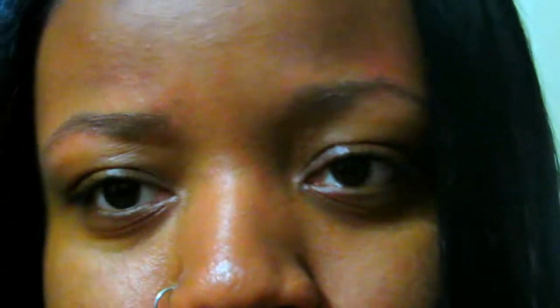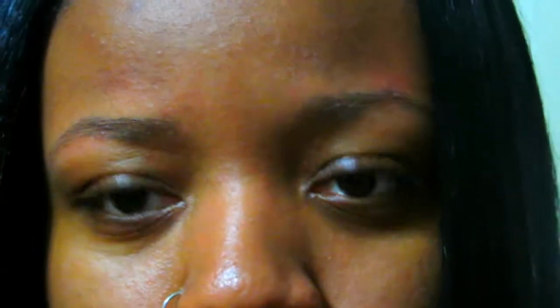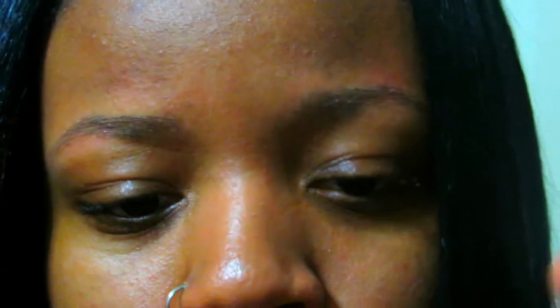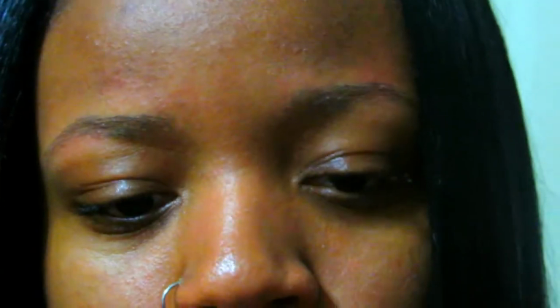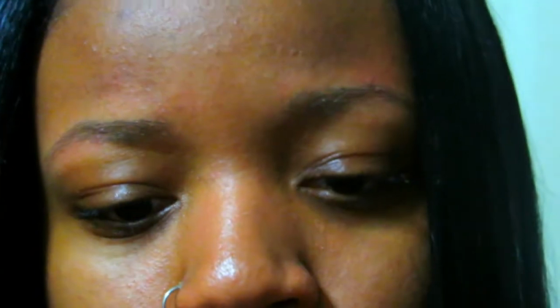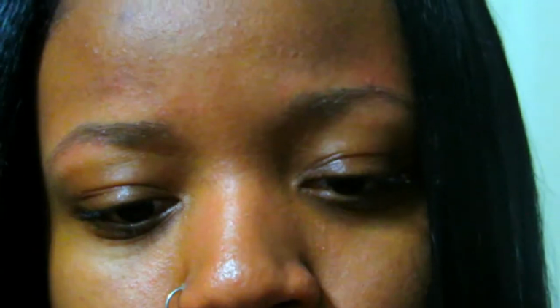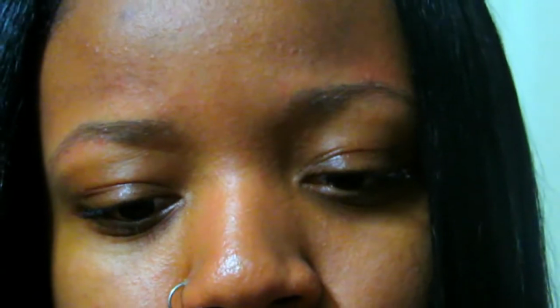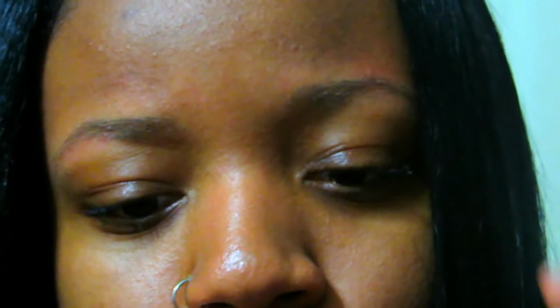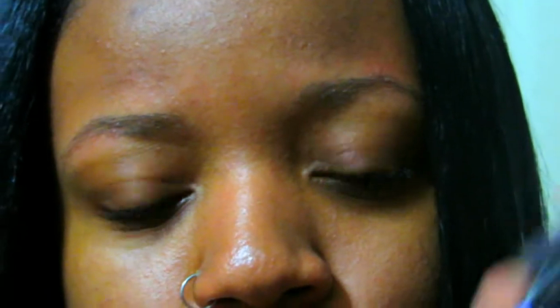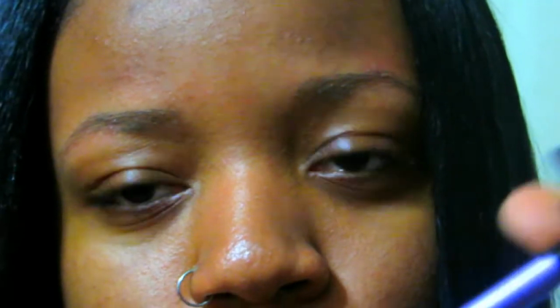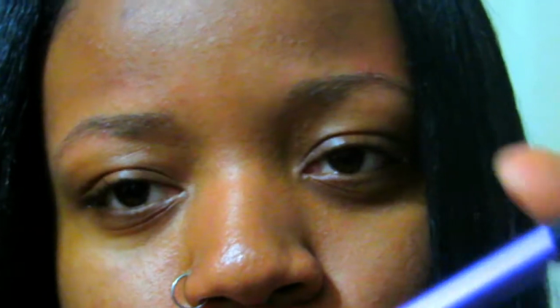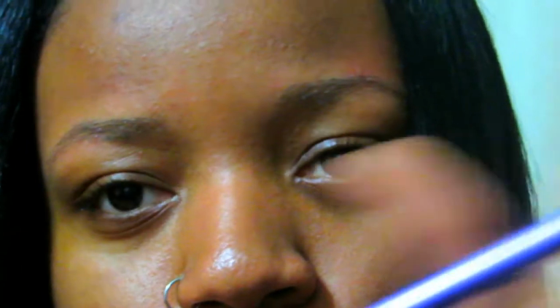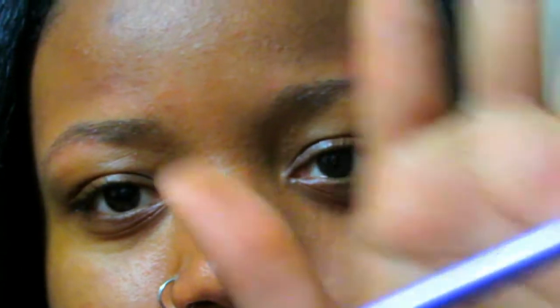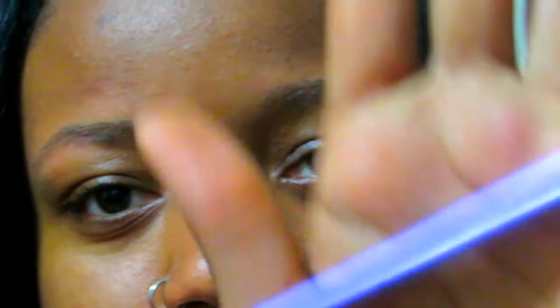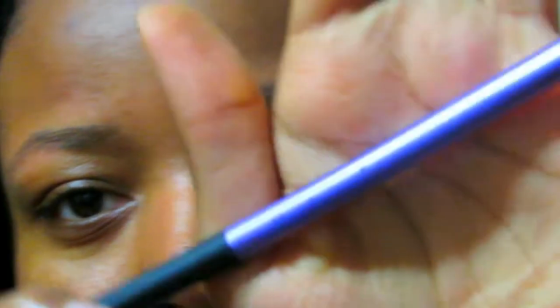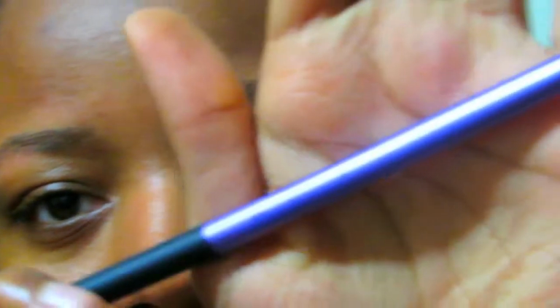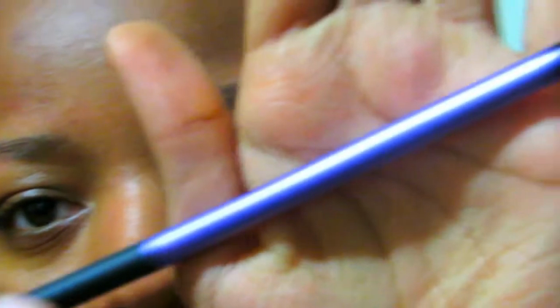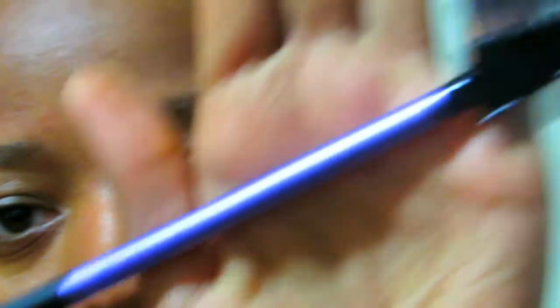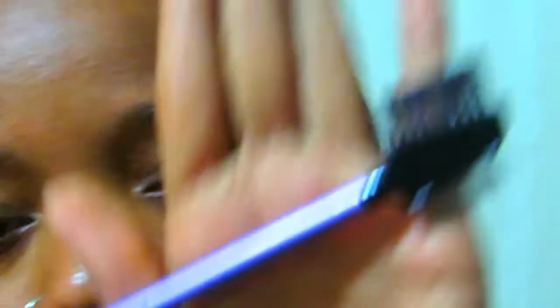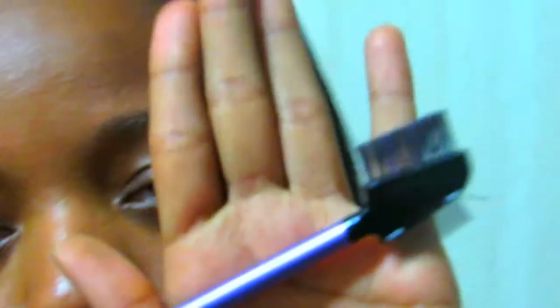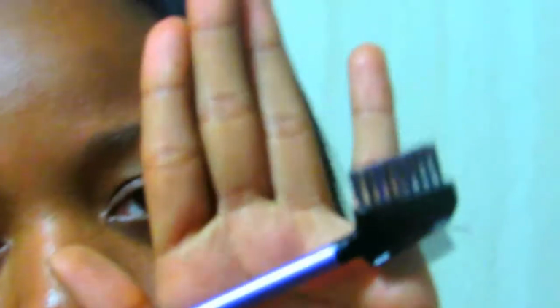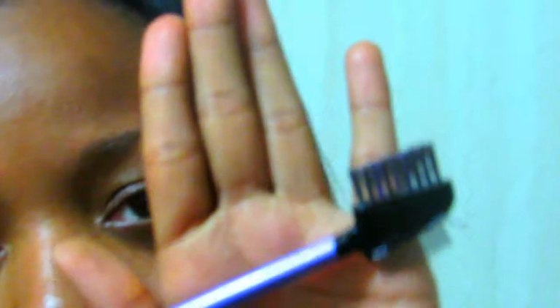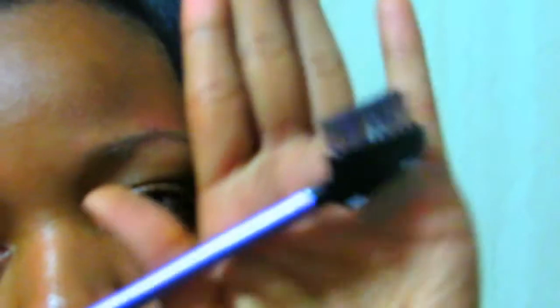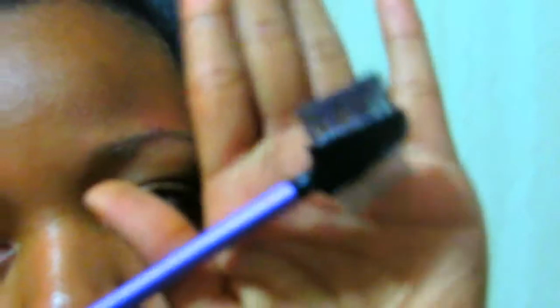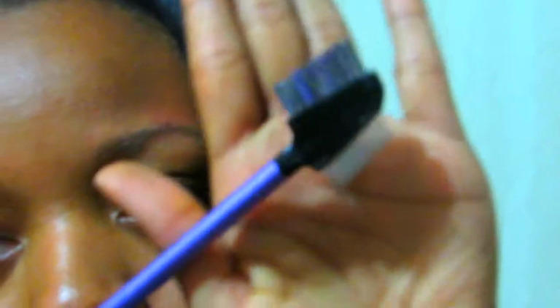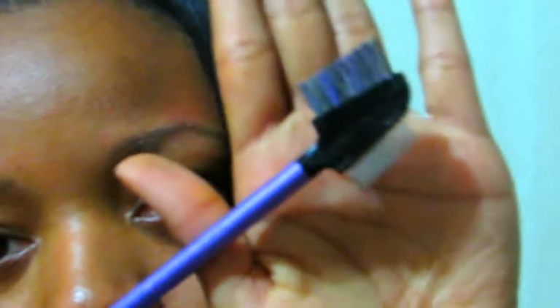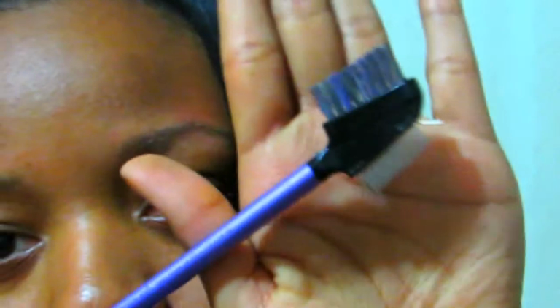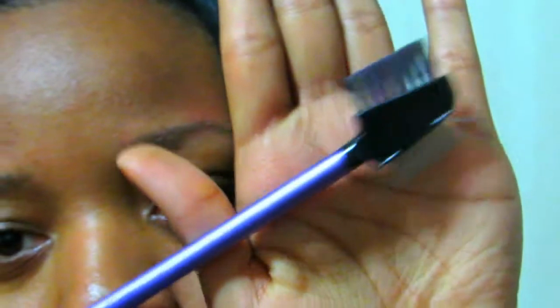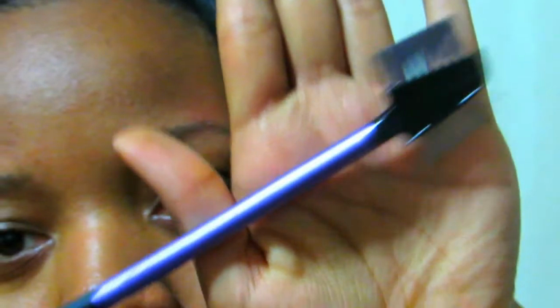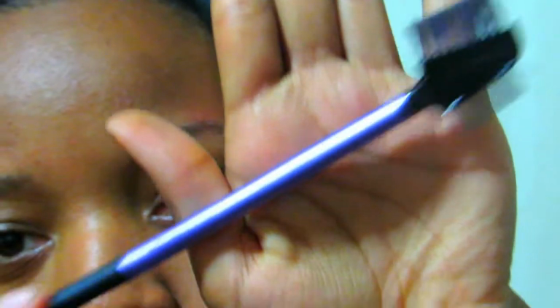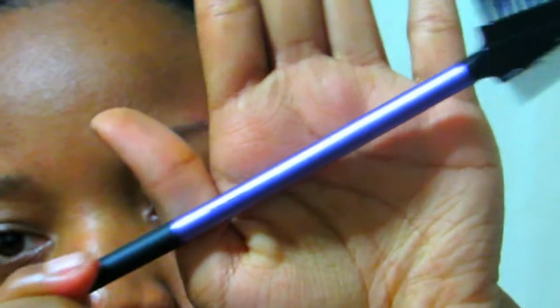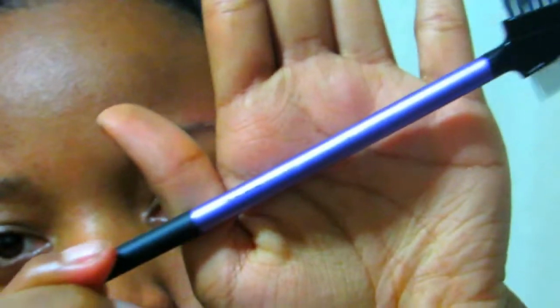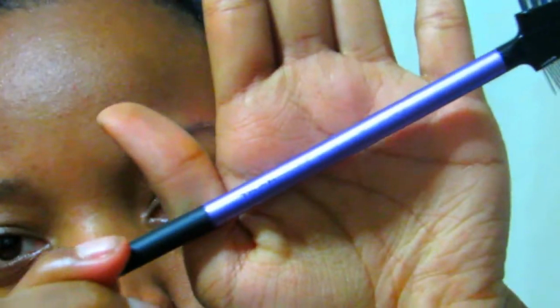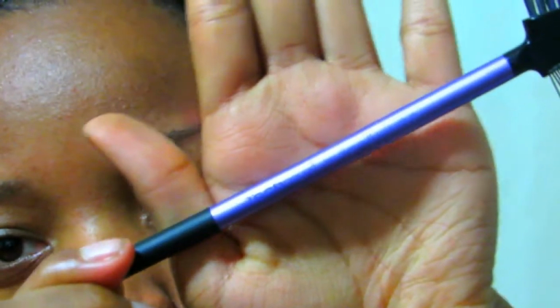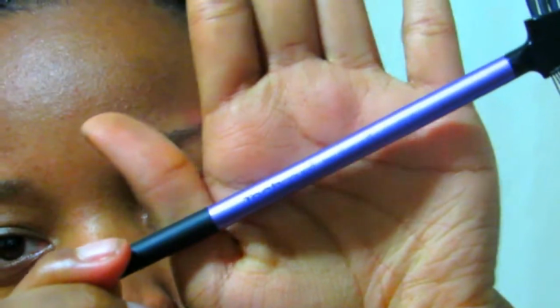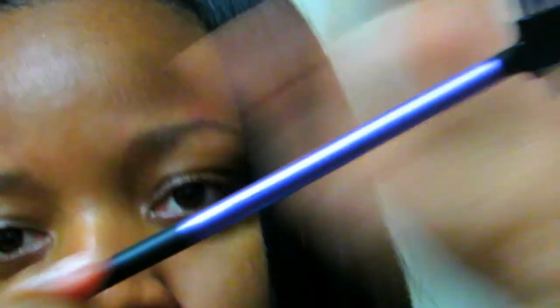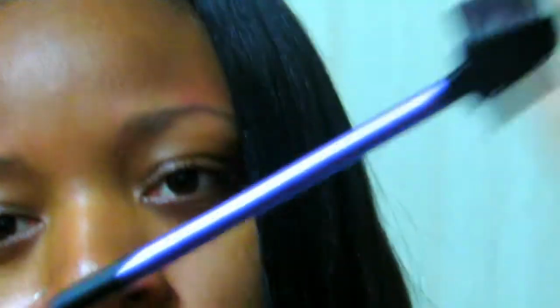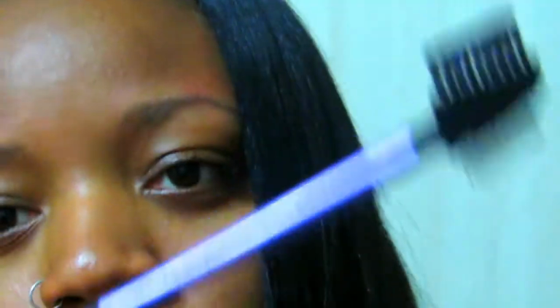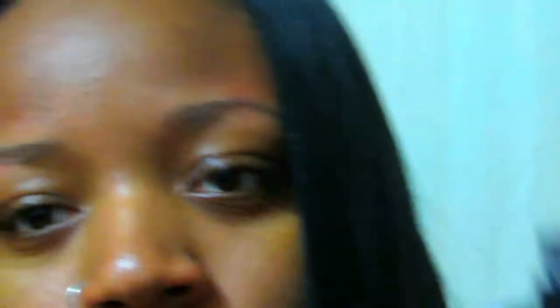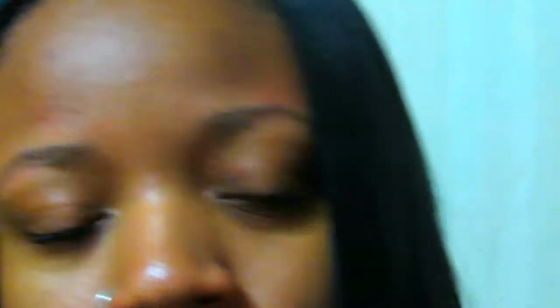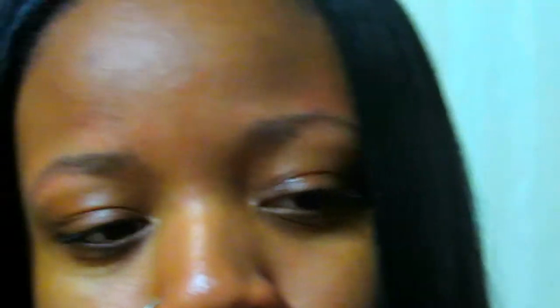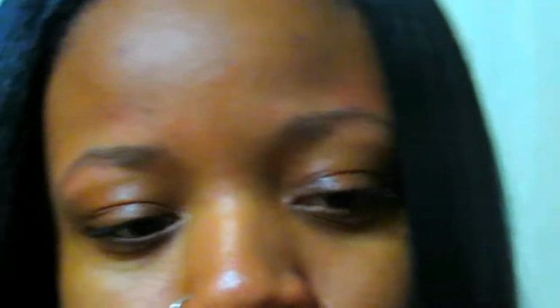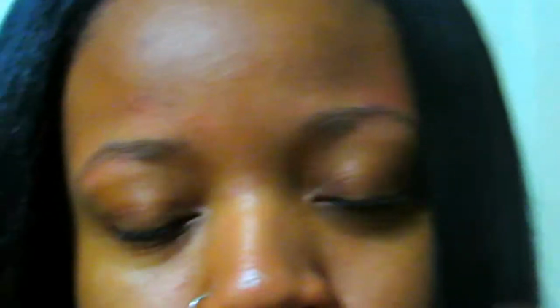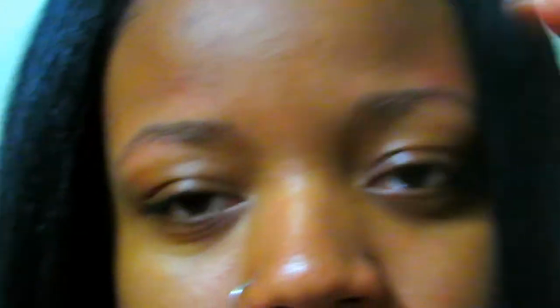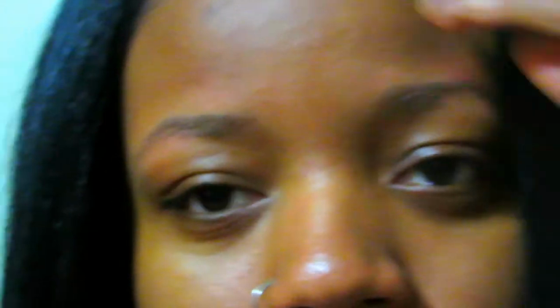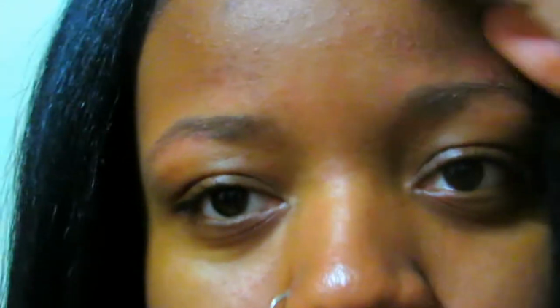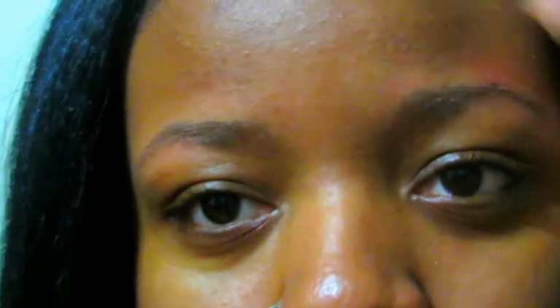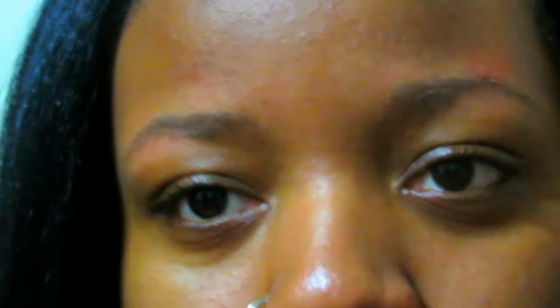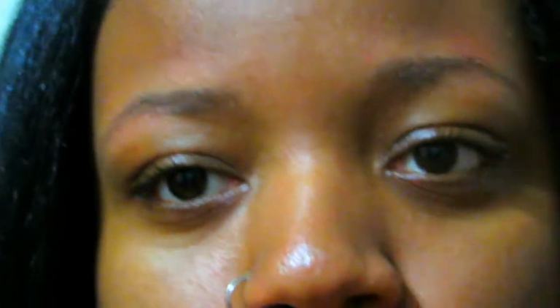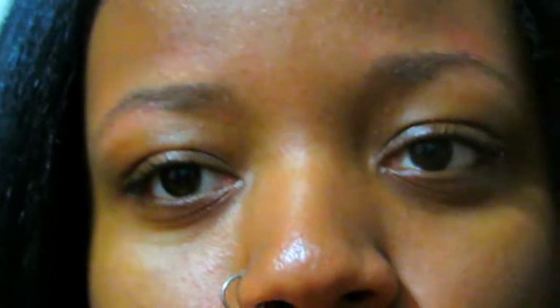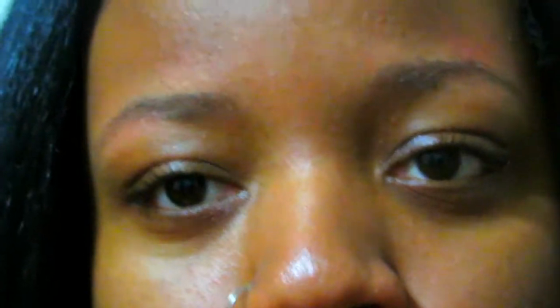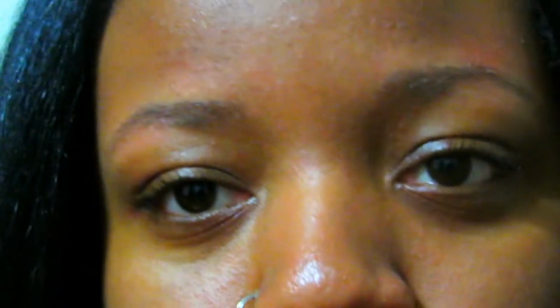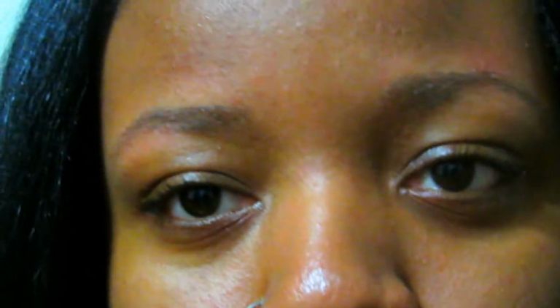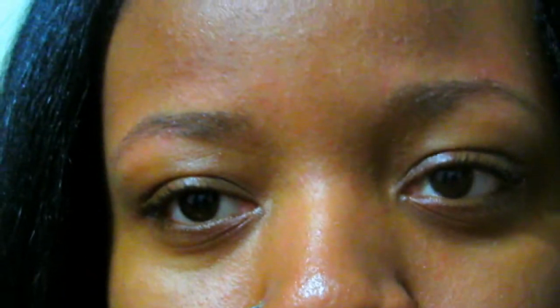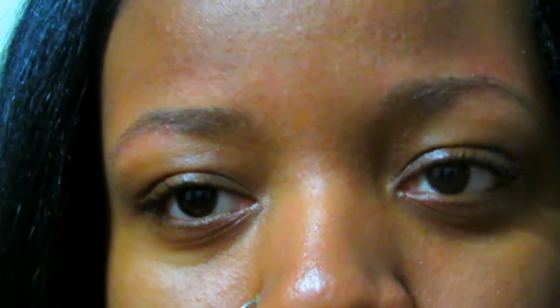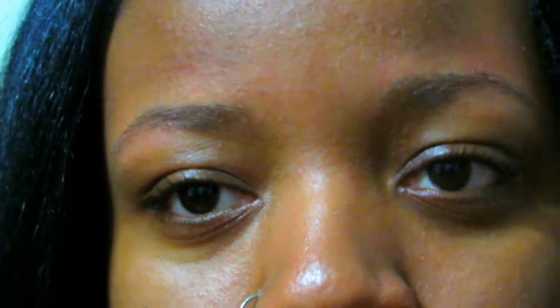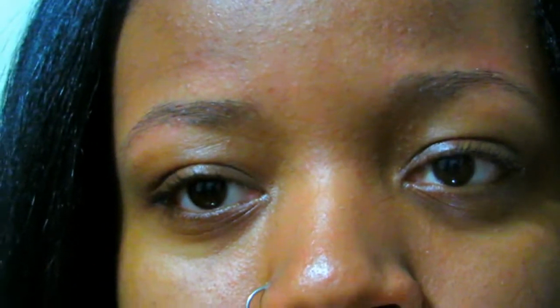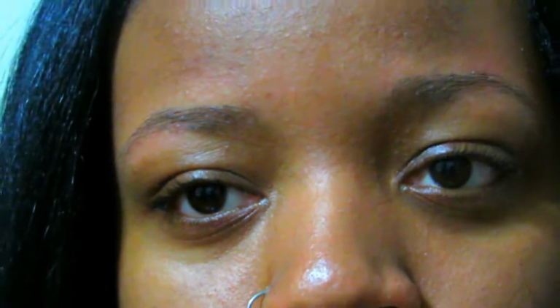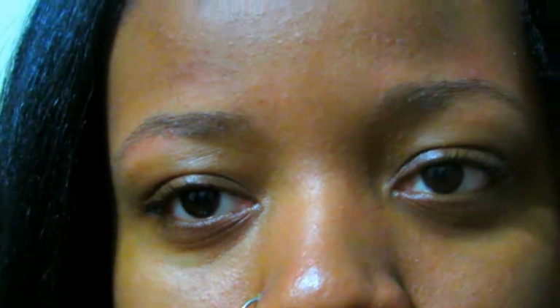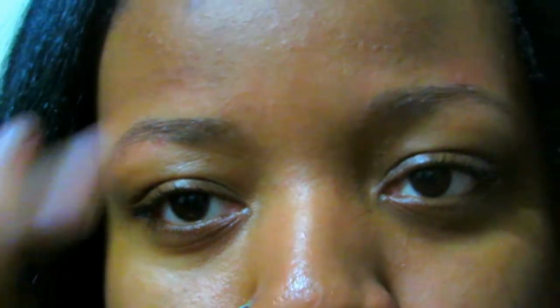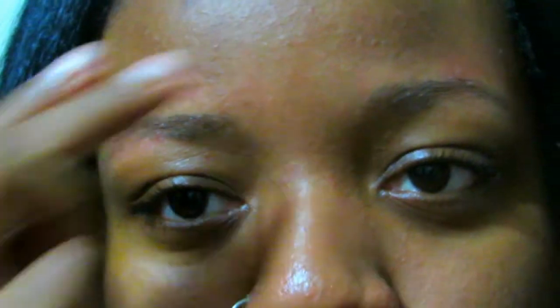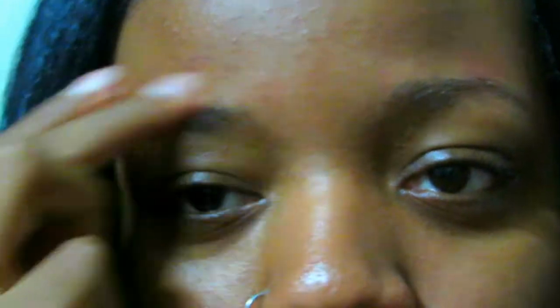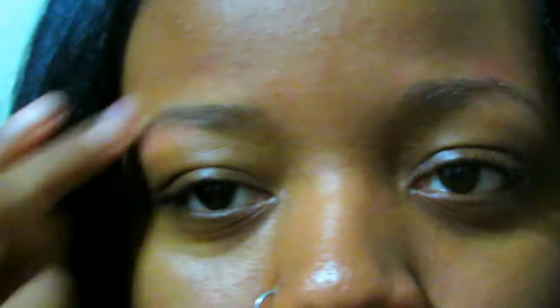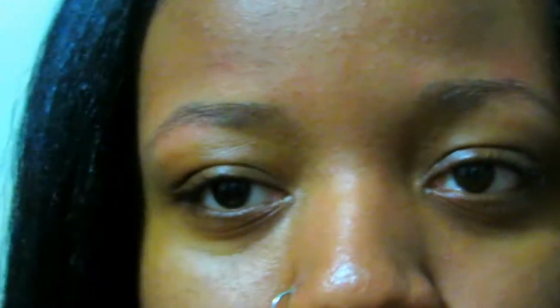Then I'm going to take my Real Techniques brow brush and brush my eyebrow just so it can be neat beforehand.